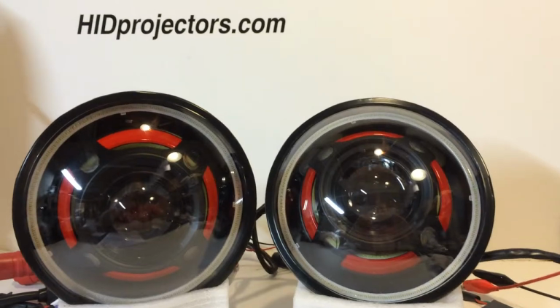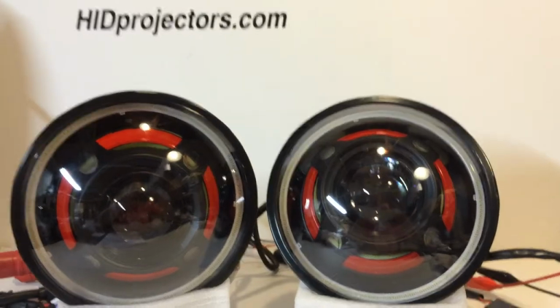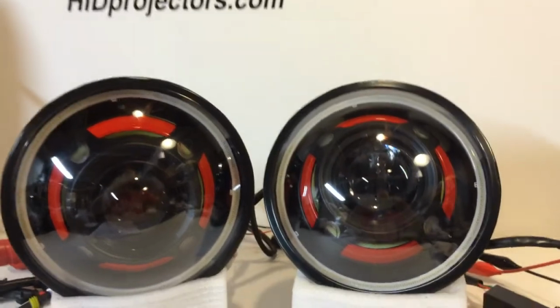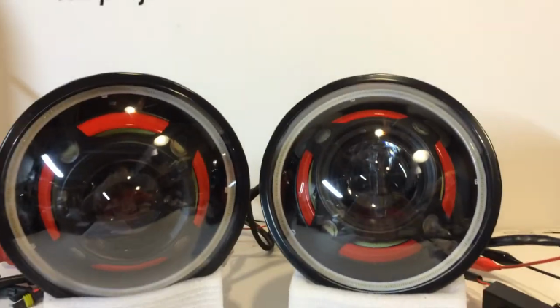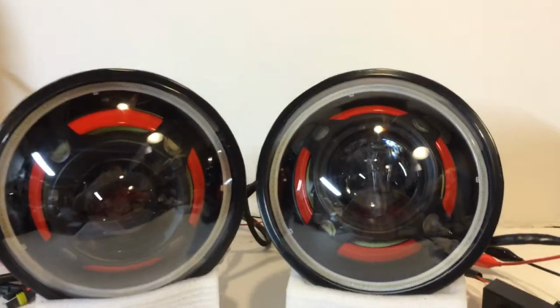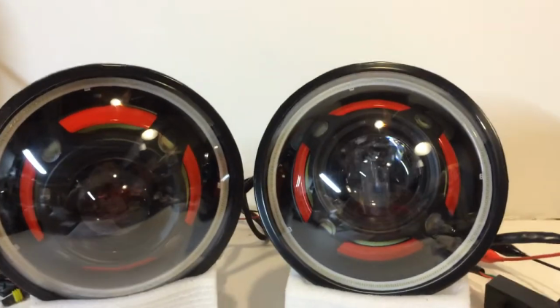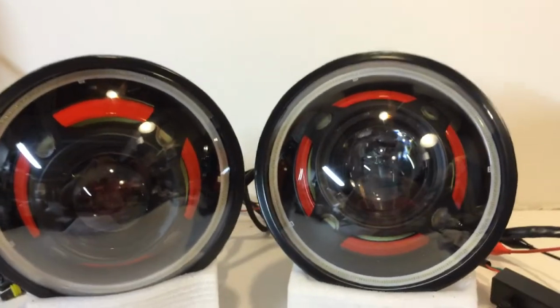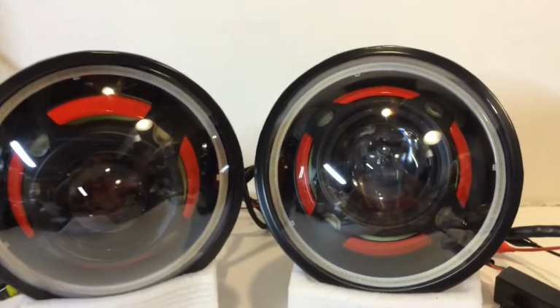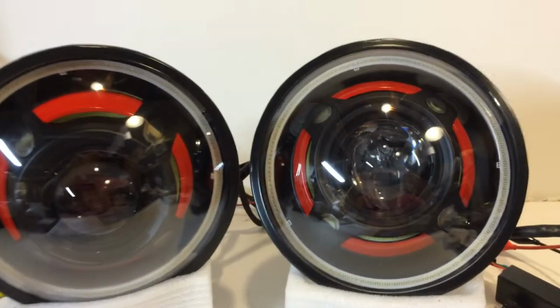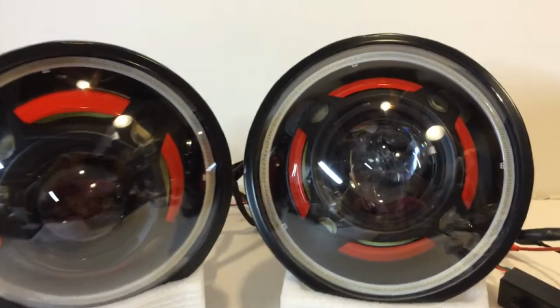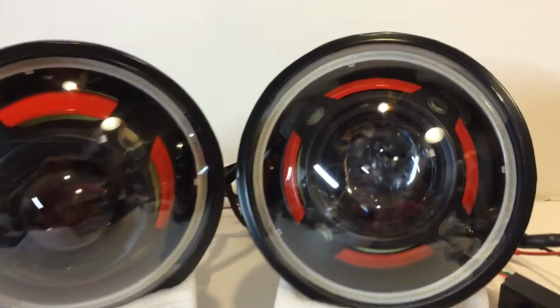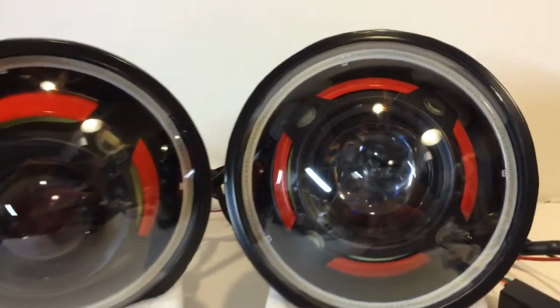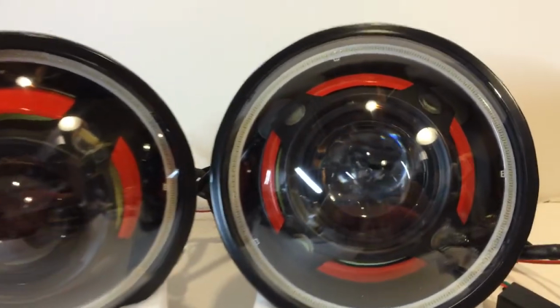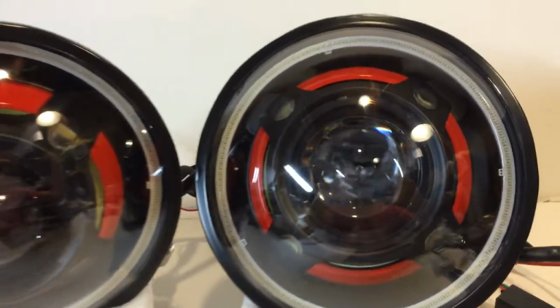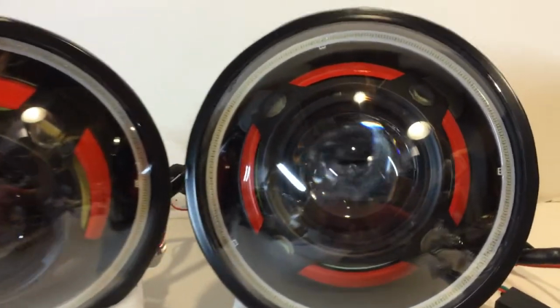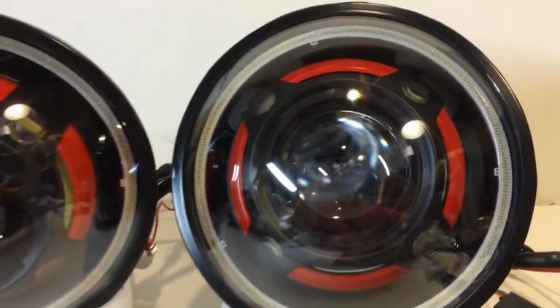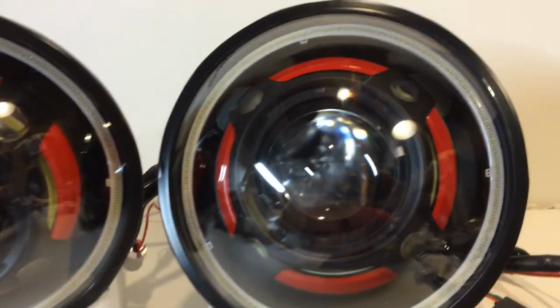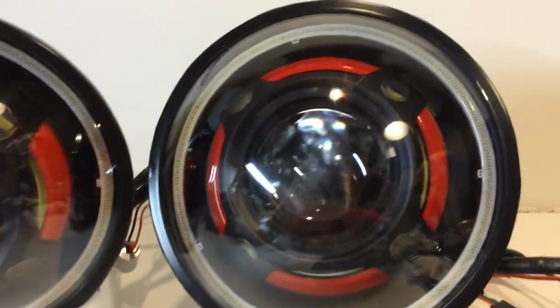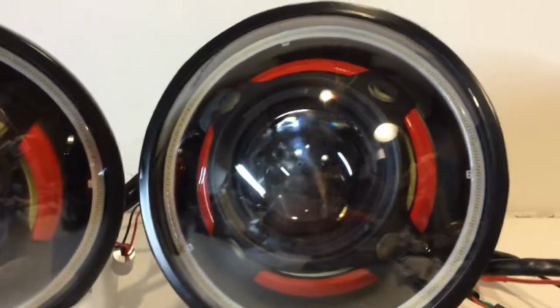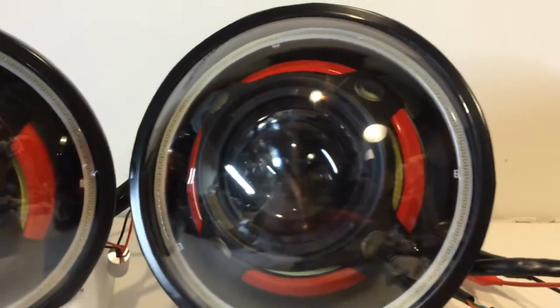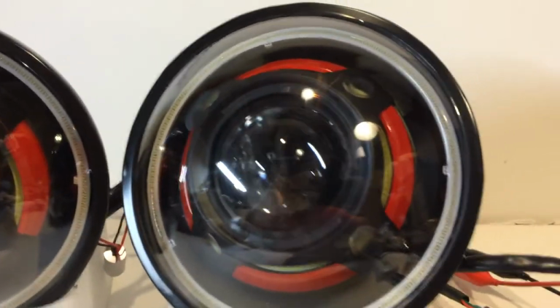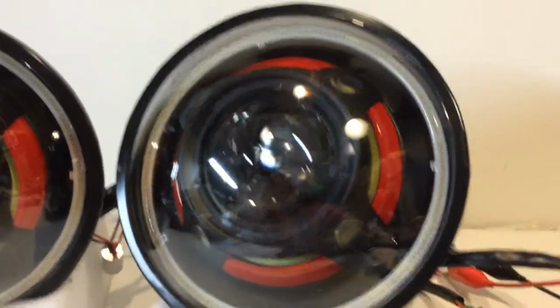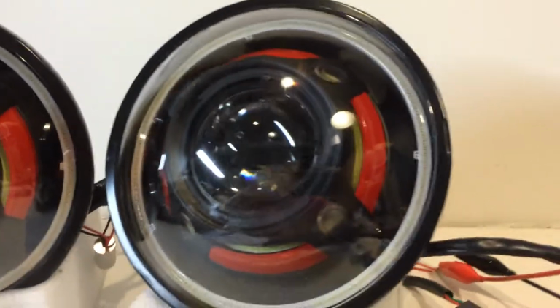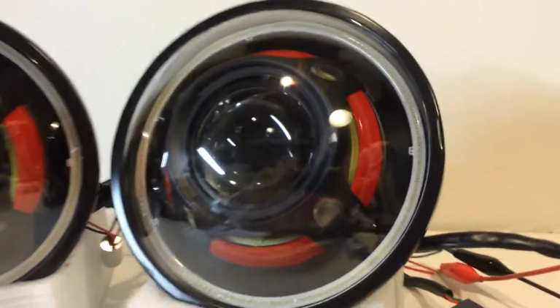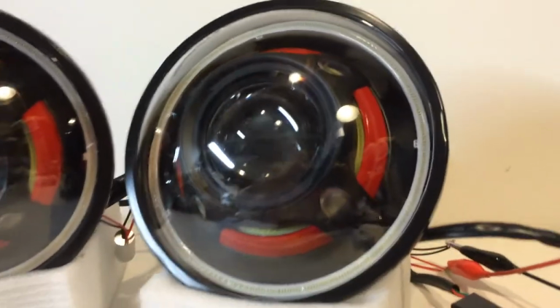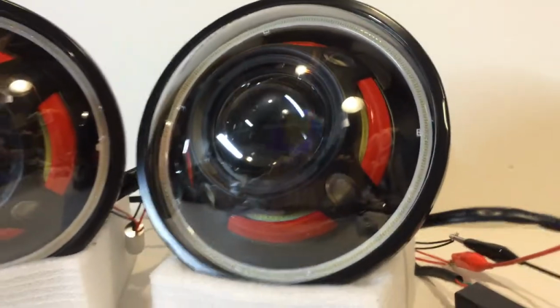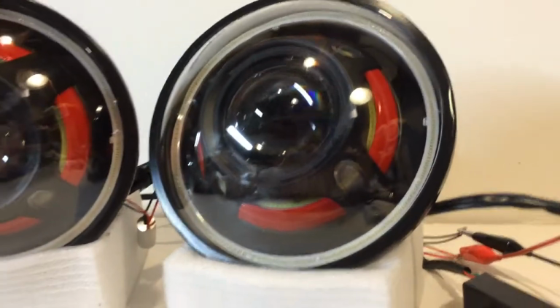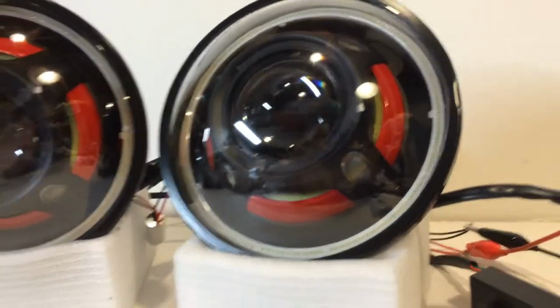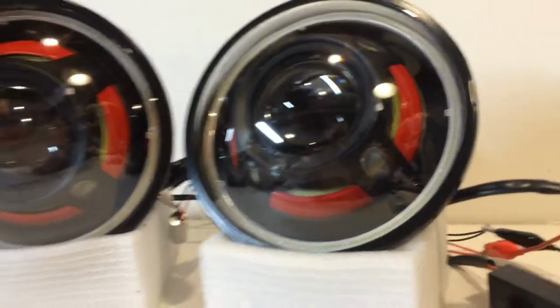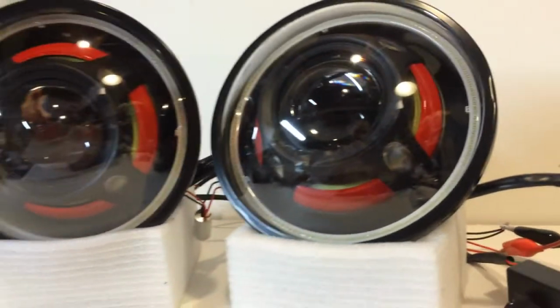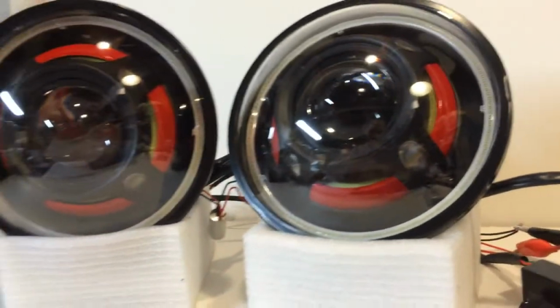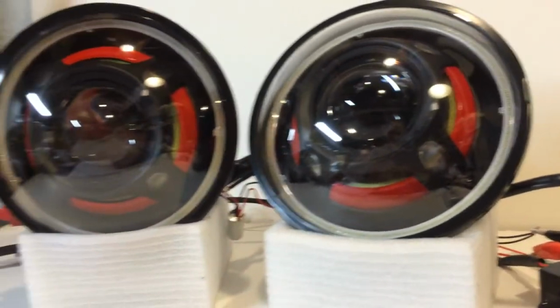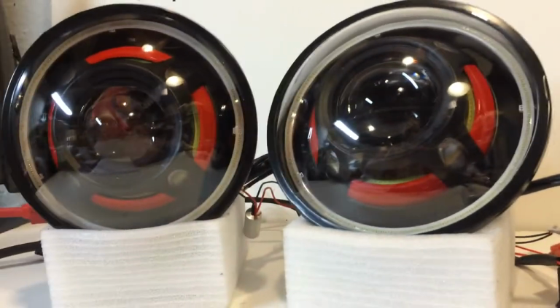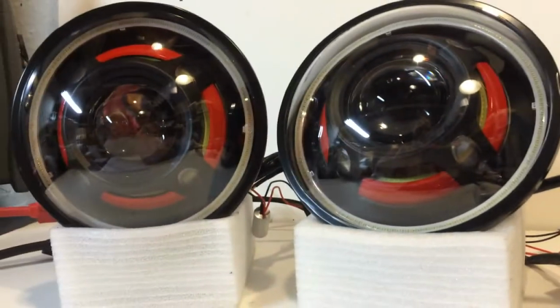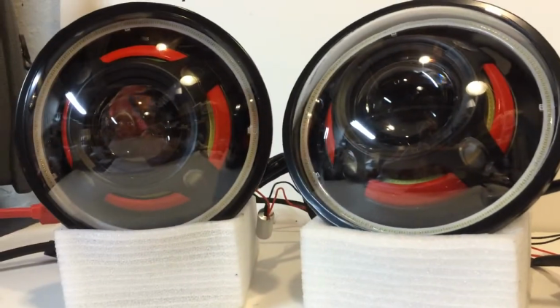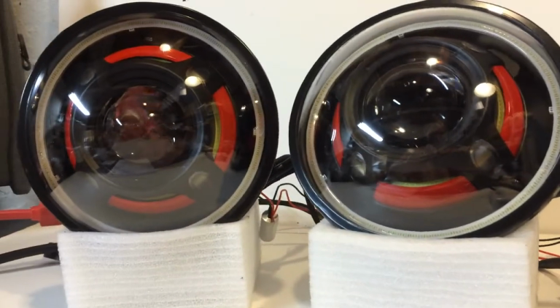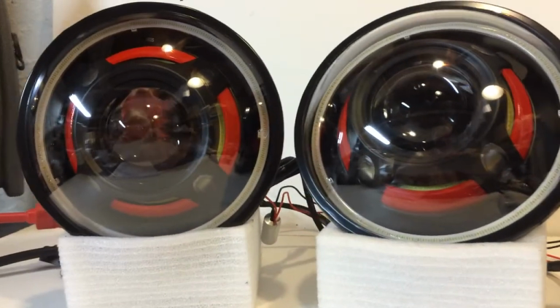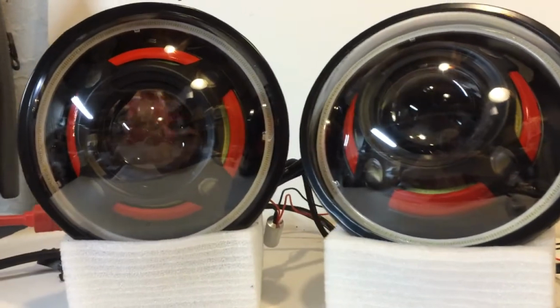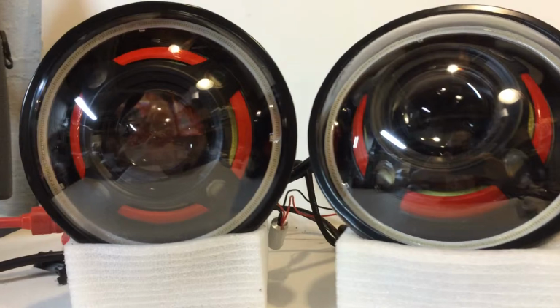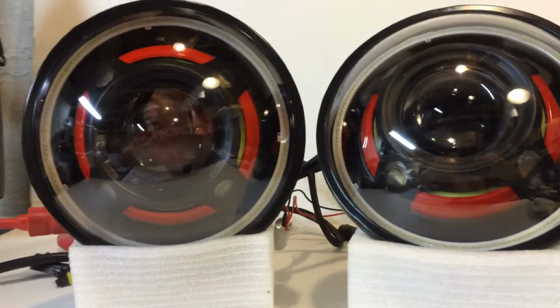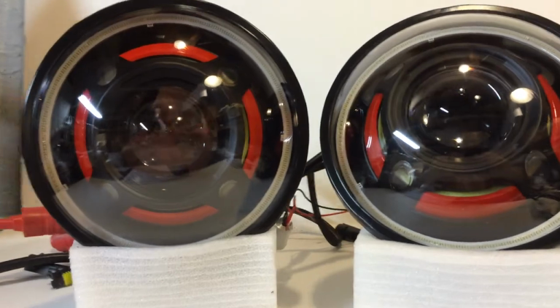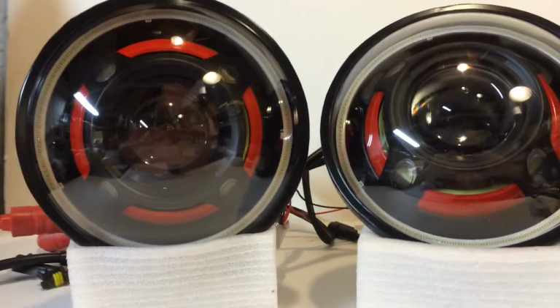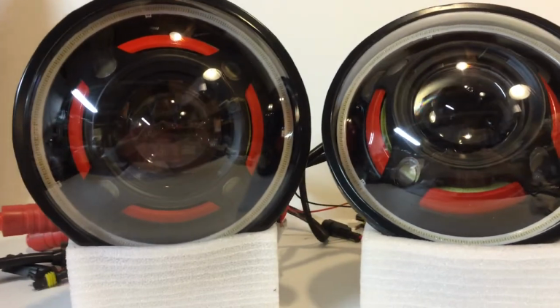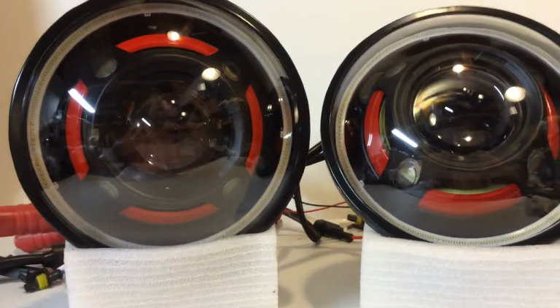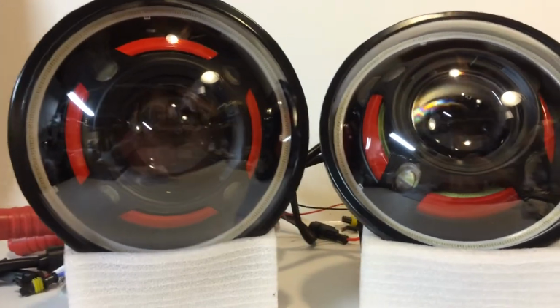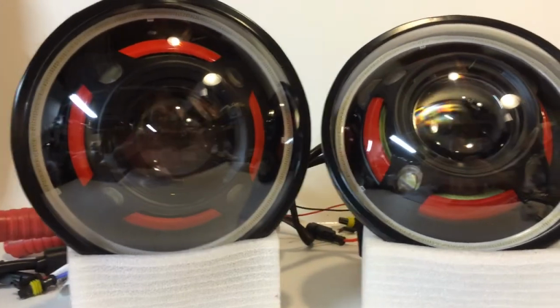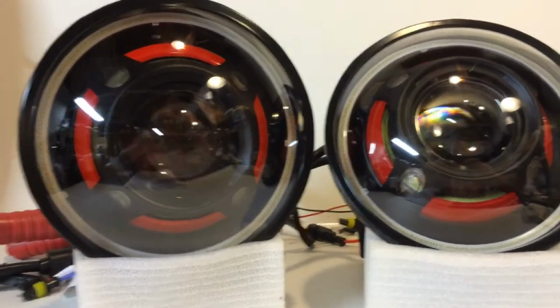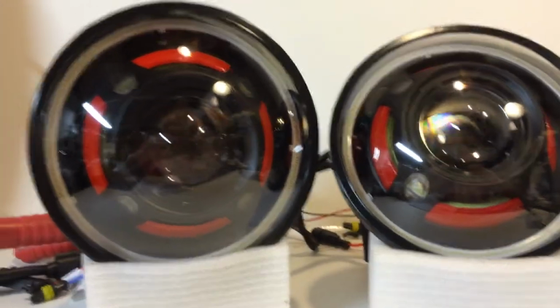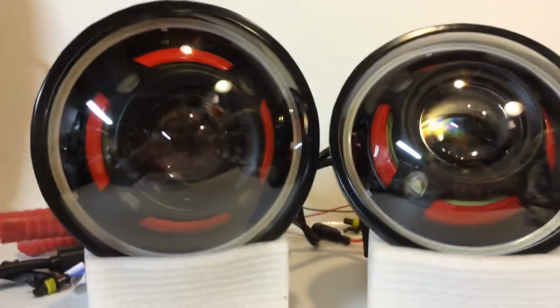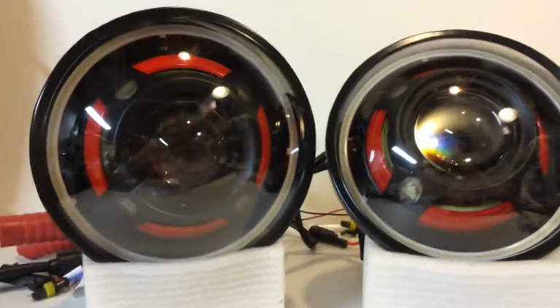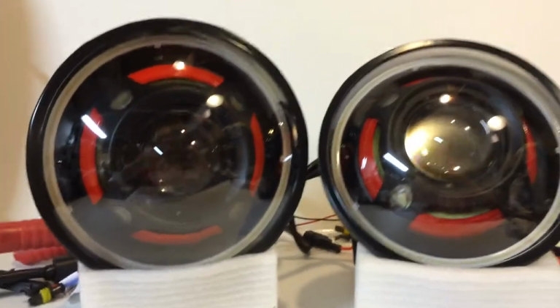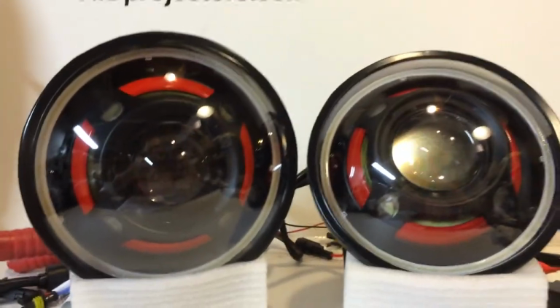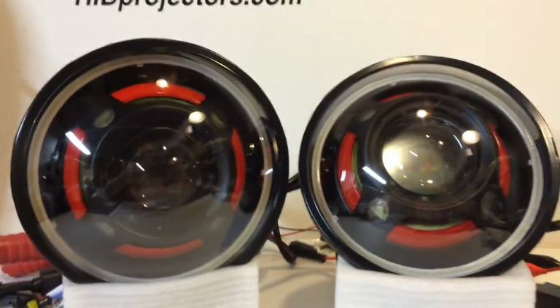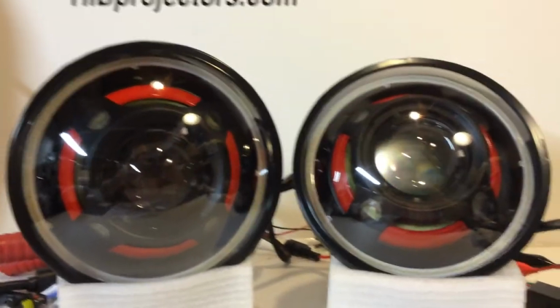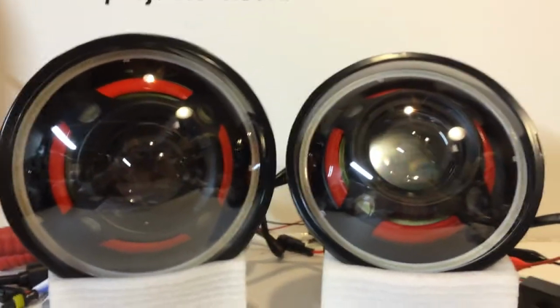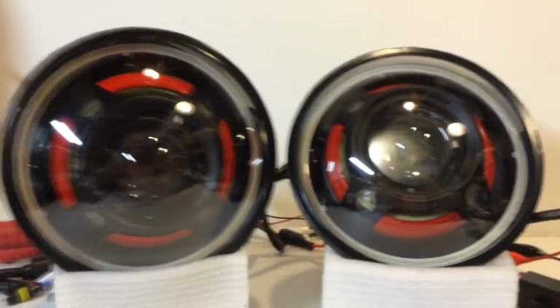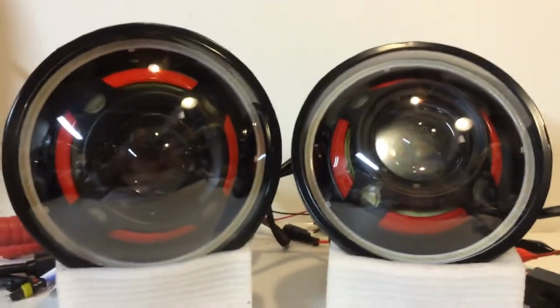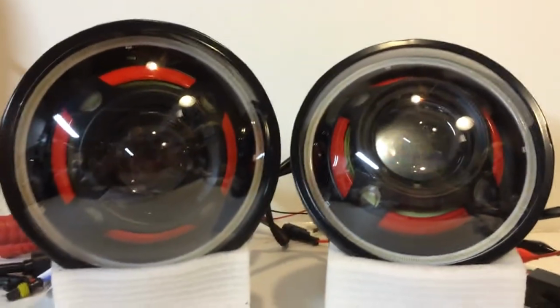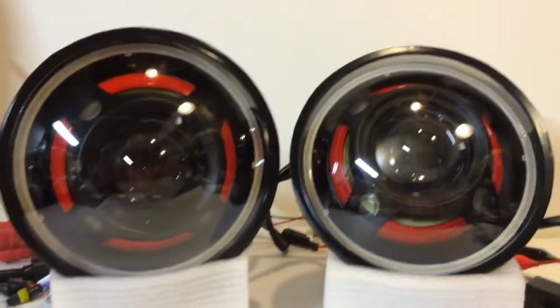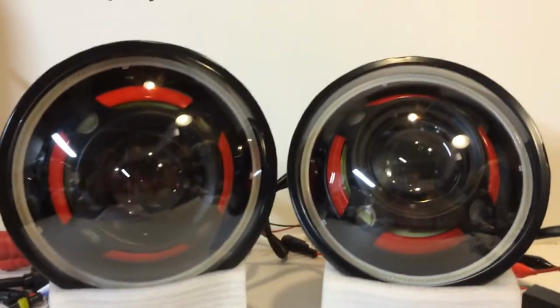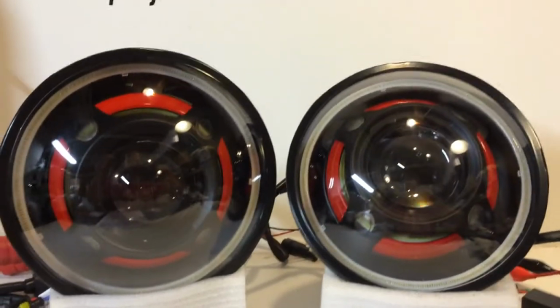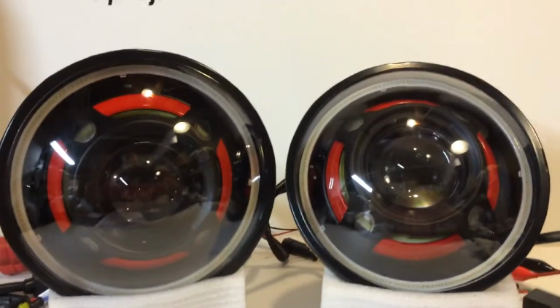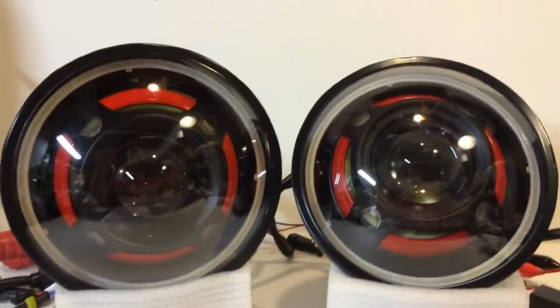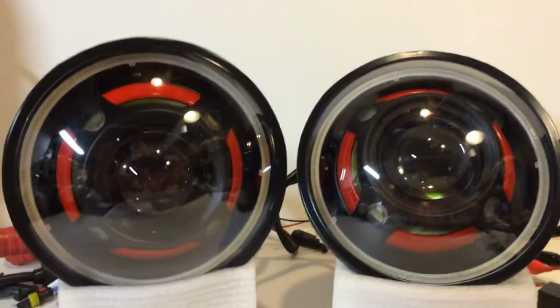Hey everyone, it's Tom from HIDprojectors.com, showing off another pair of our 7-inch shroud headlights. We've got the following options on this one — it's actually a really nice setup.